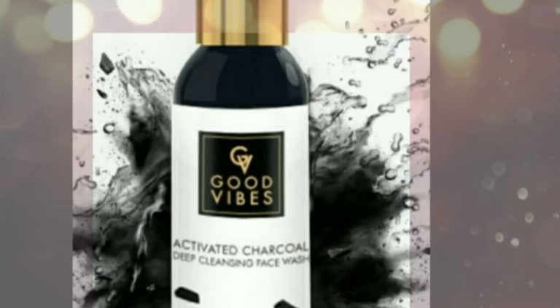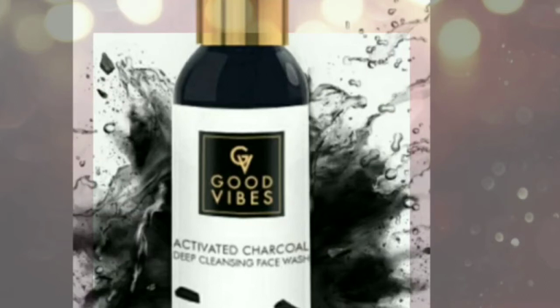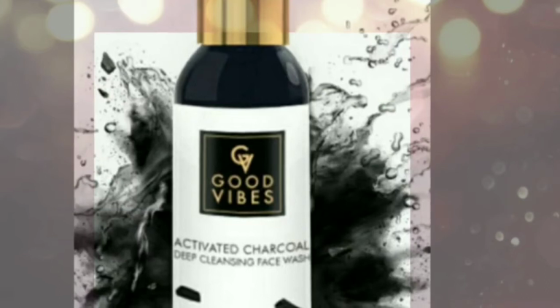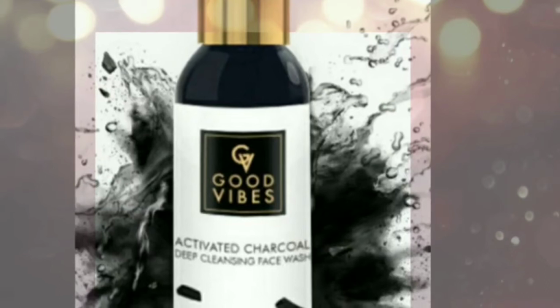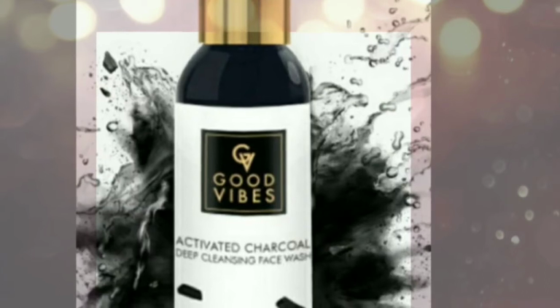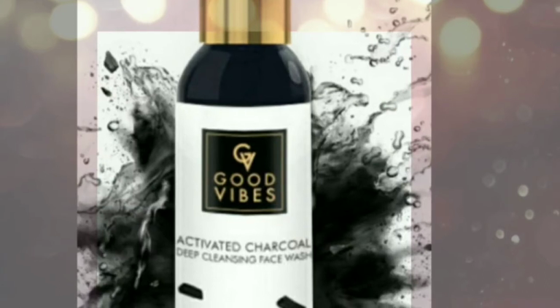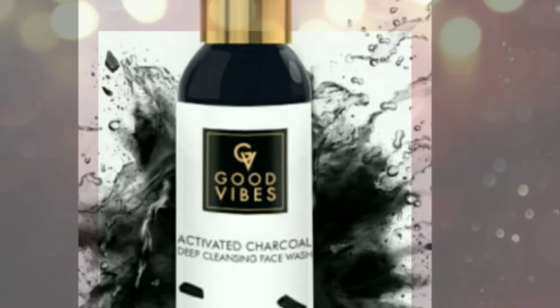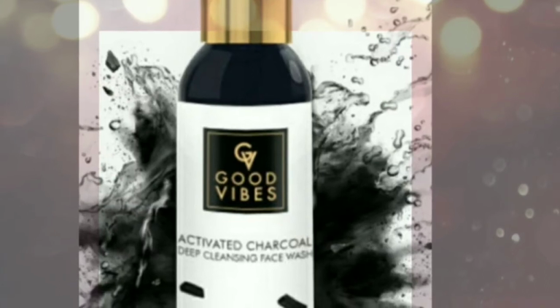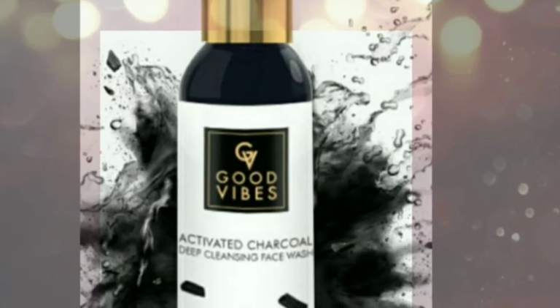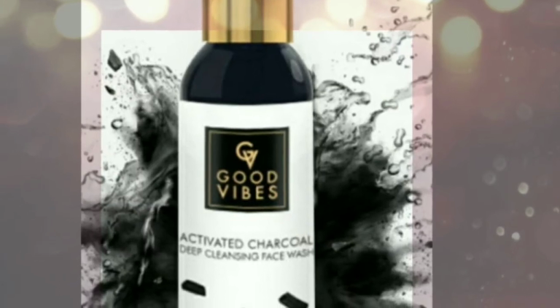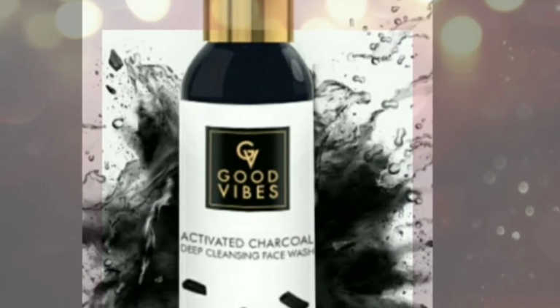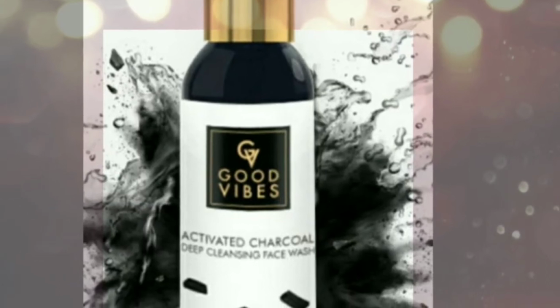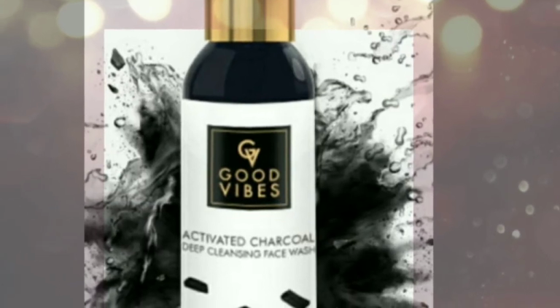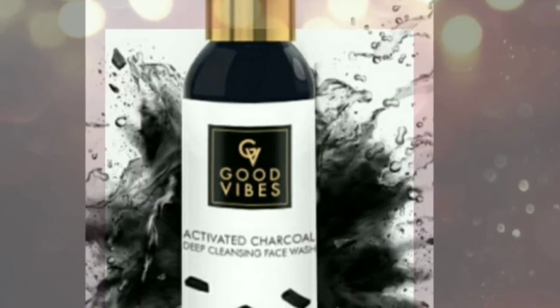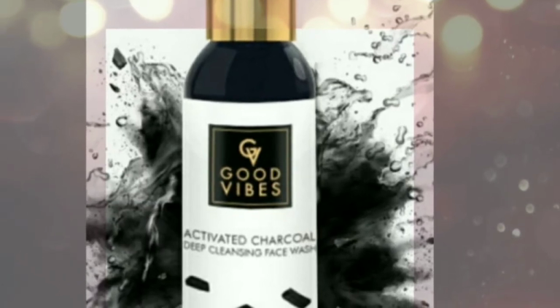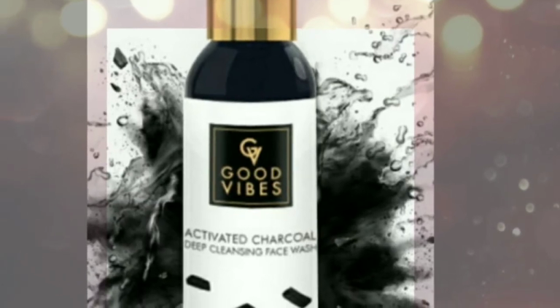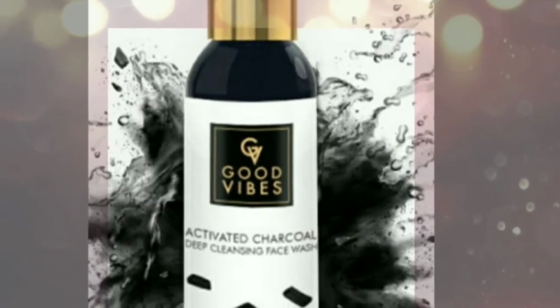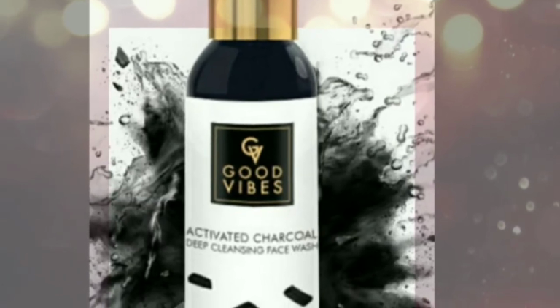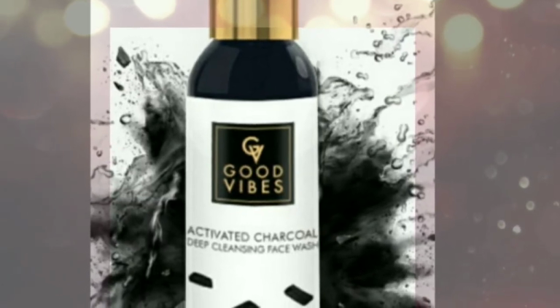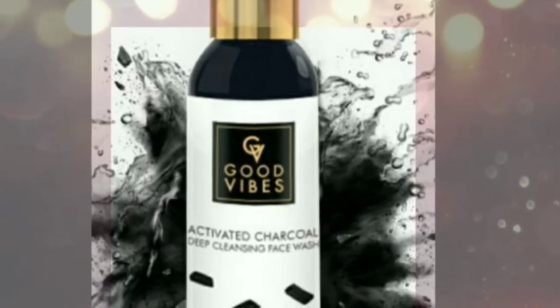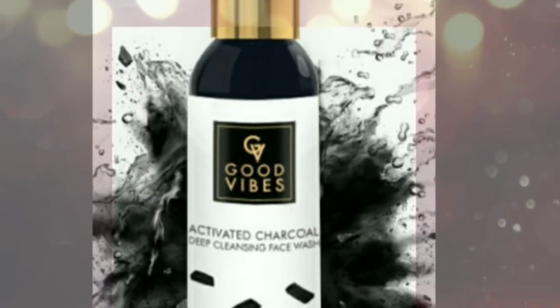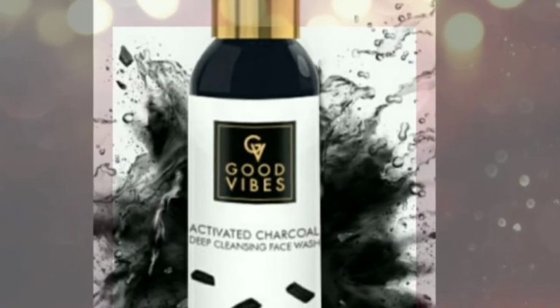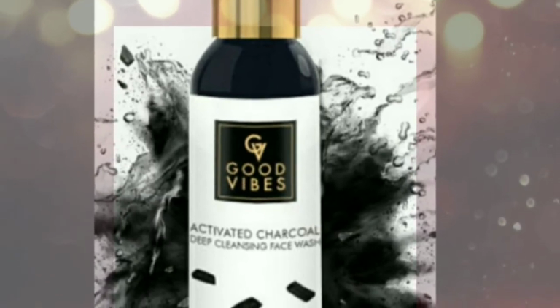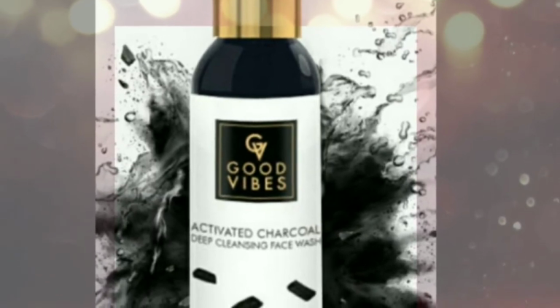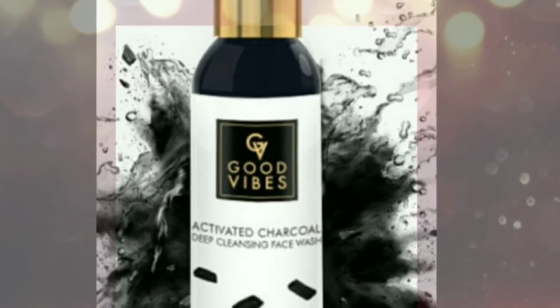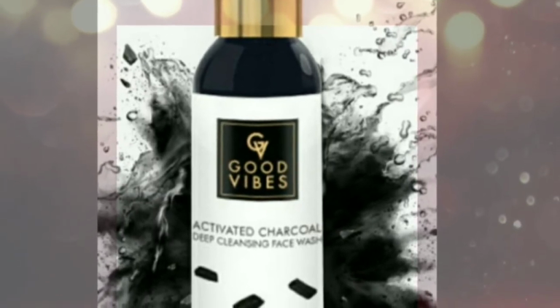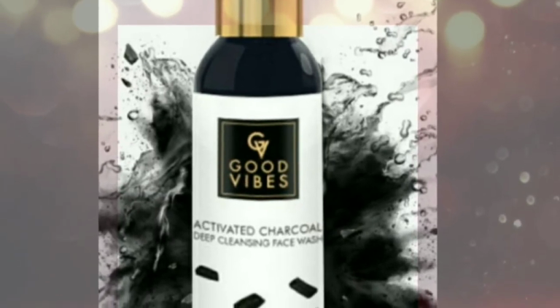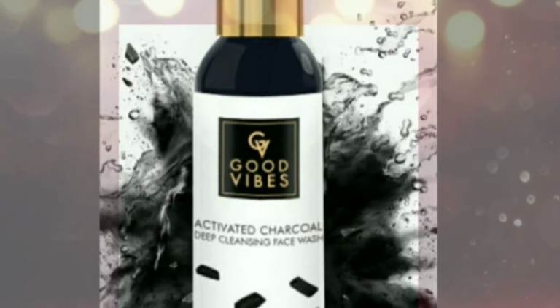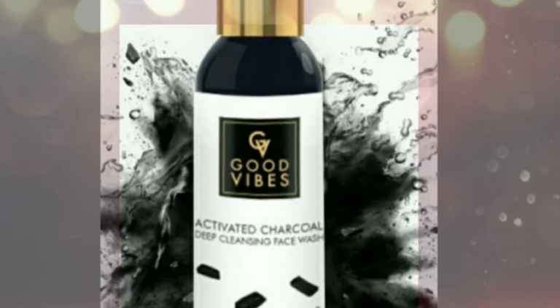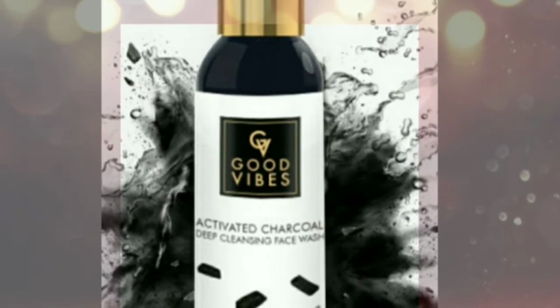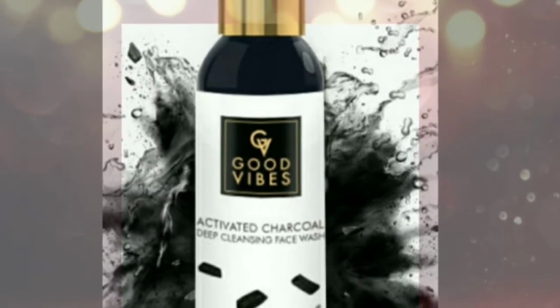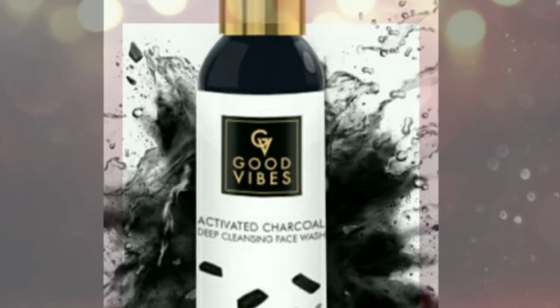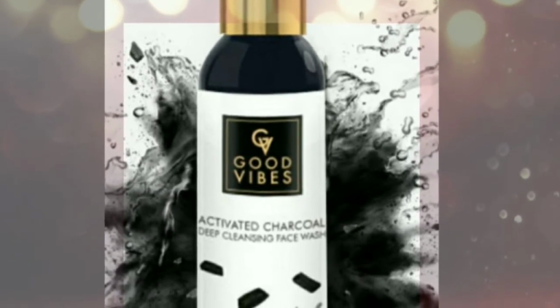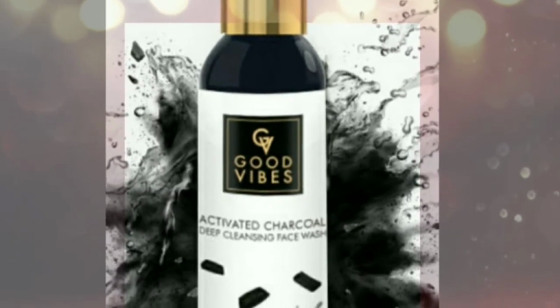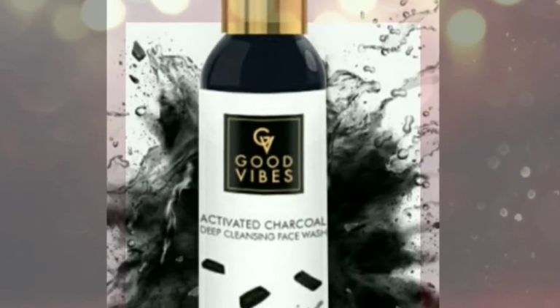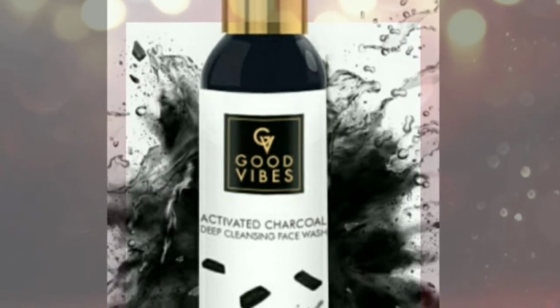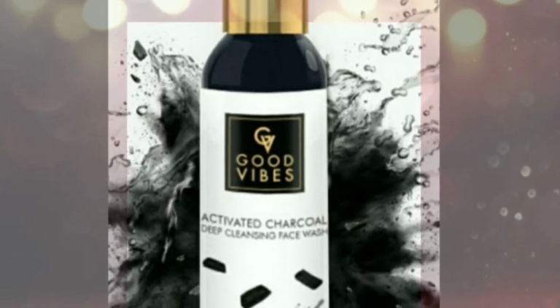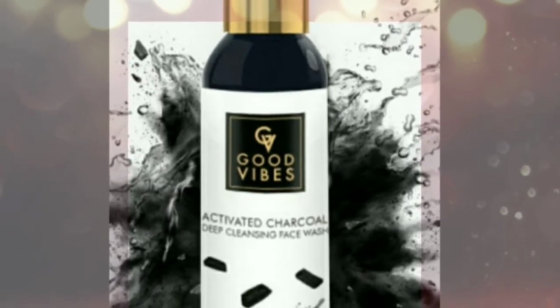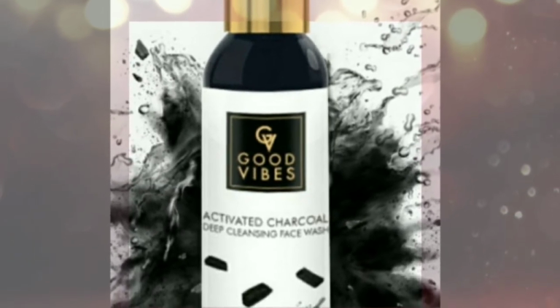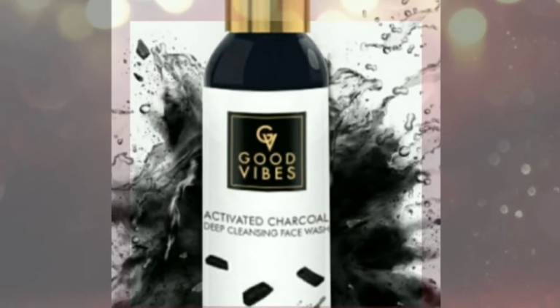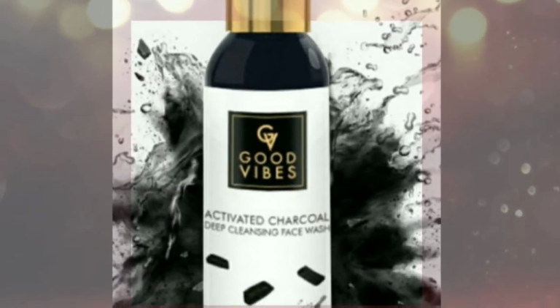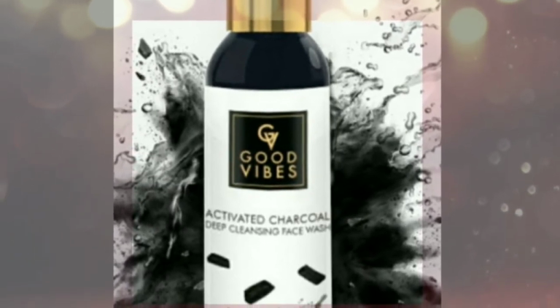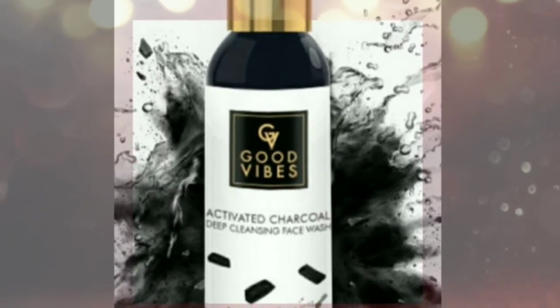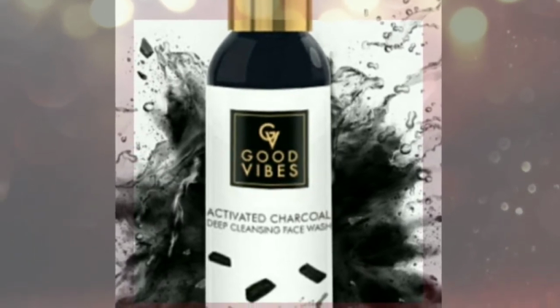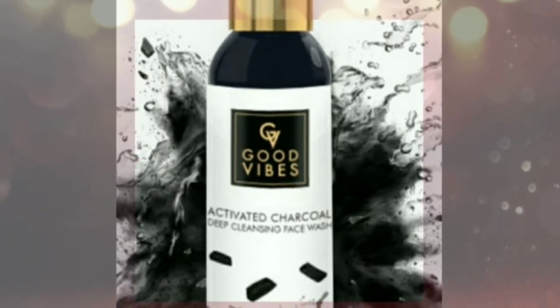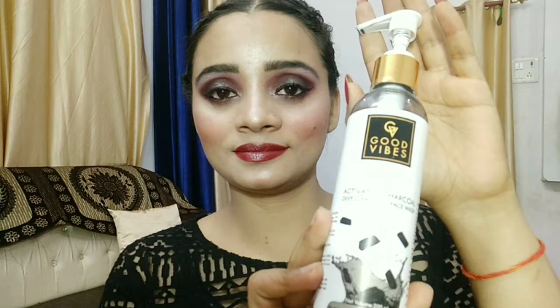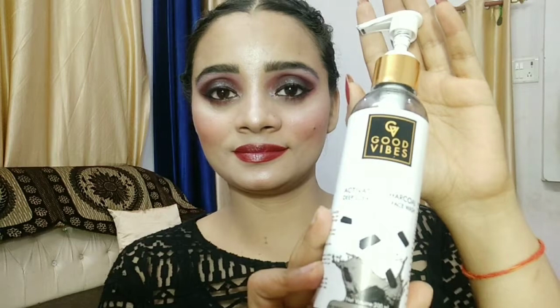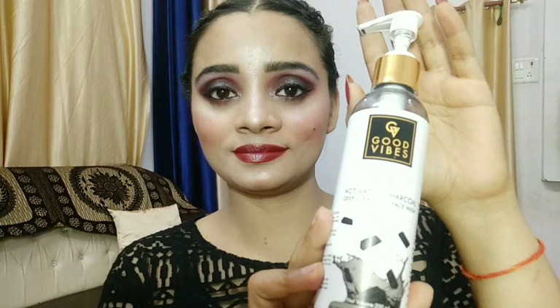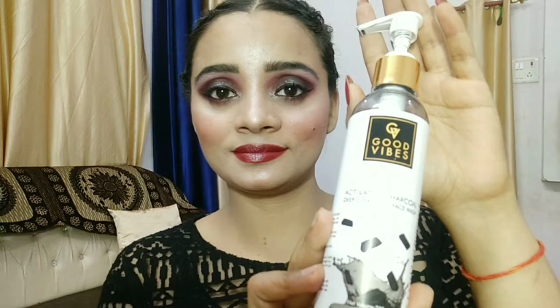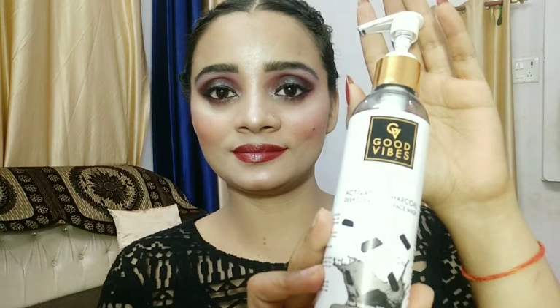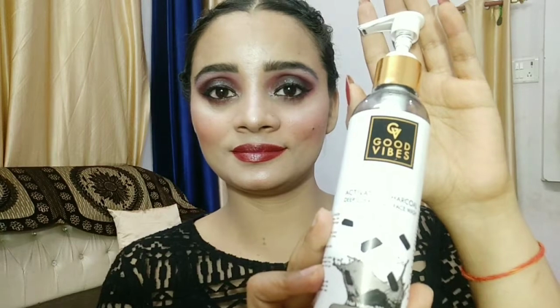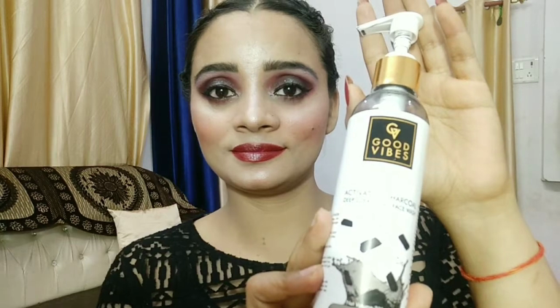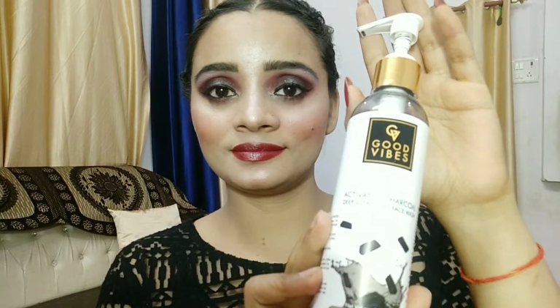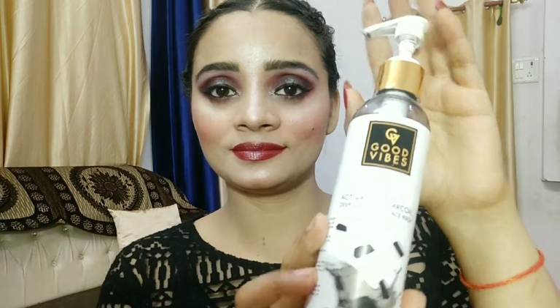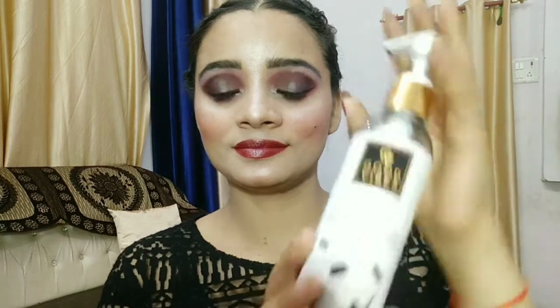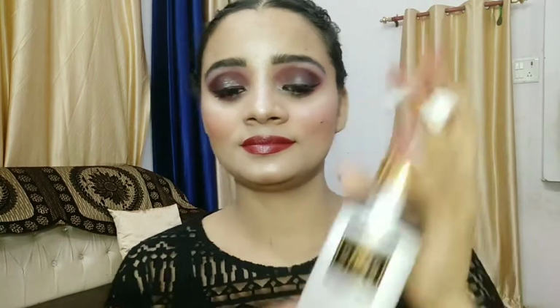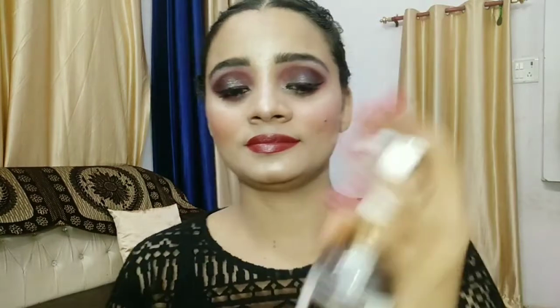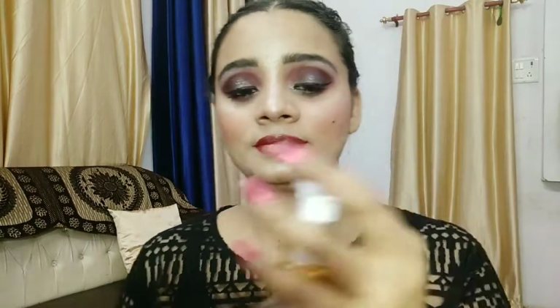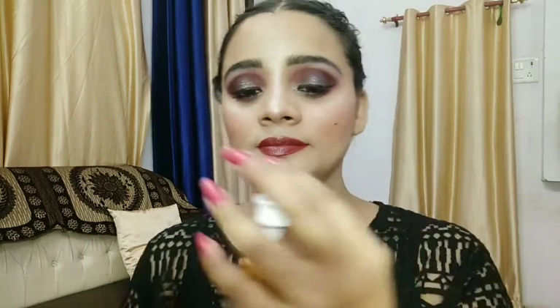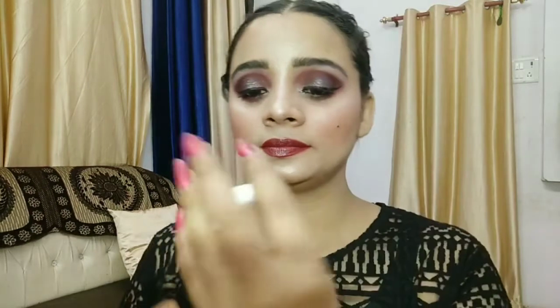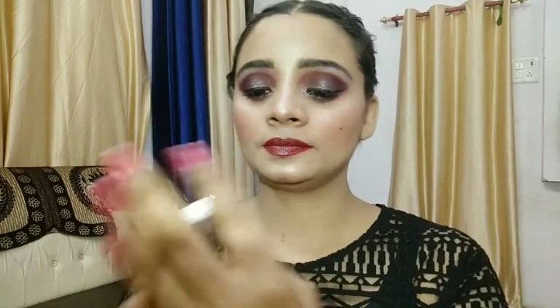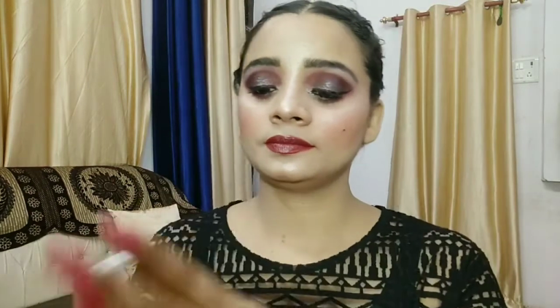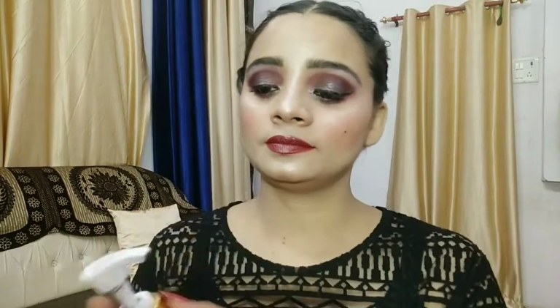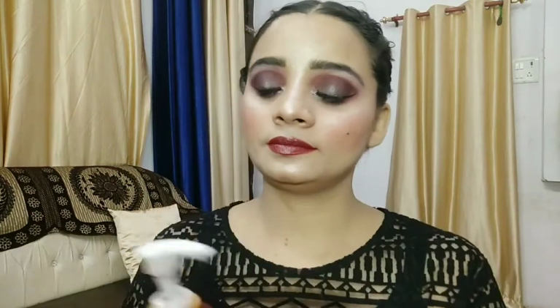Hey guys, welcome back to my channel Moody Shee. My name is Sapna and today I will share my skincare routine with Good Vibes activated charcoal deep cleansing face wash.